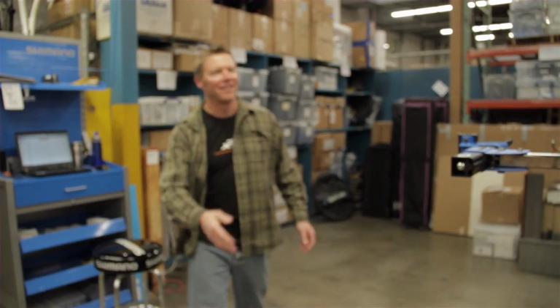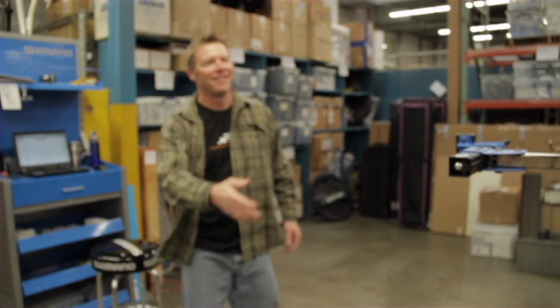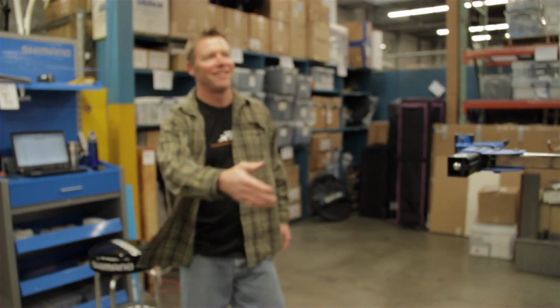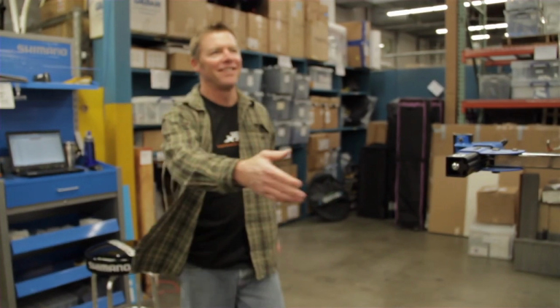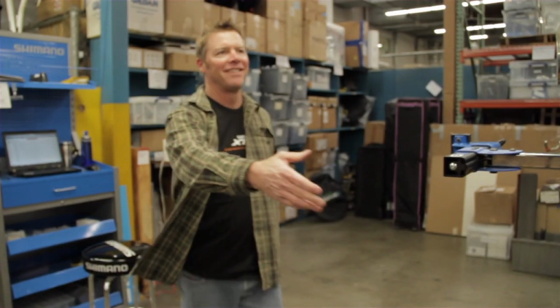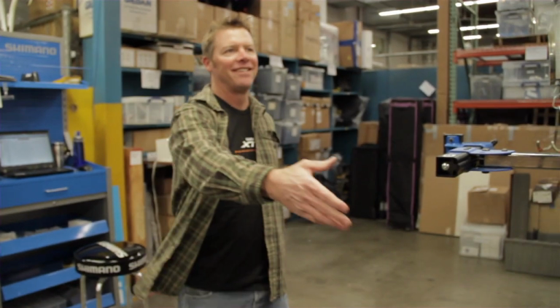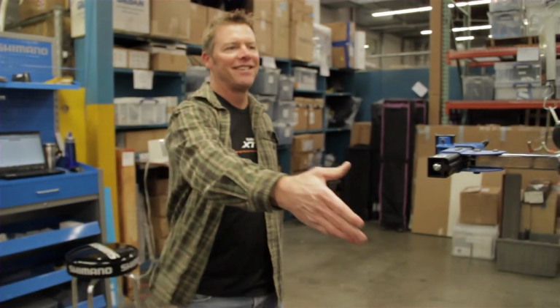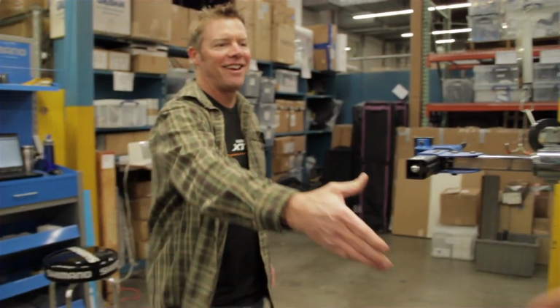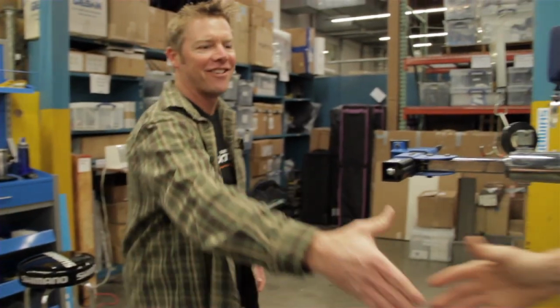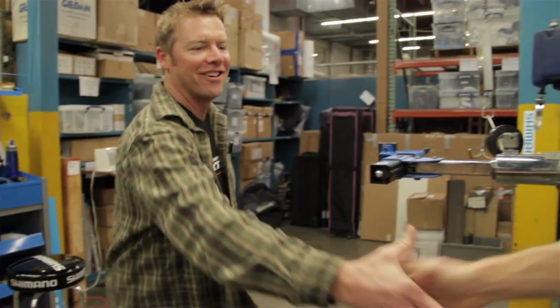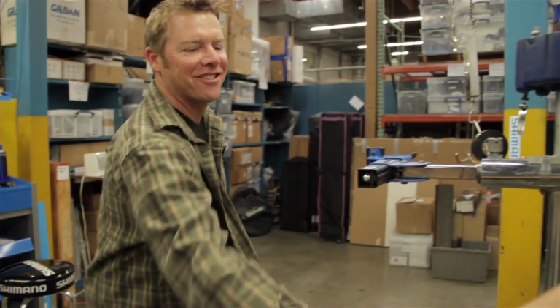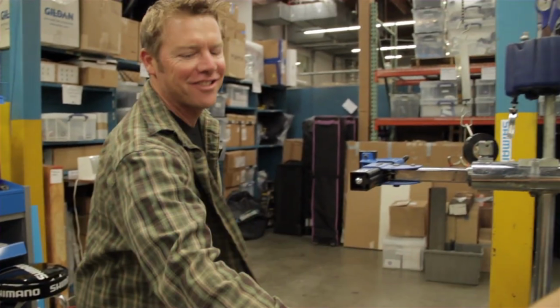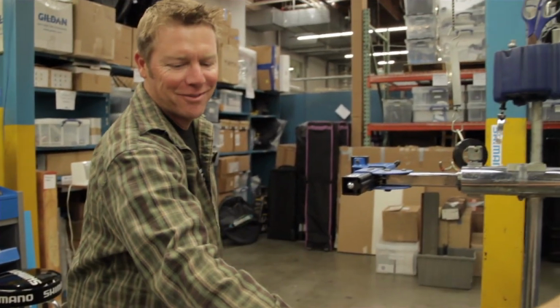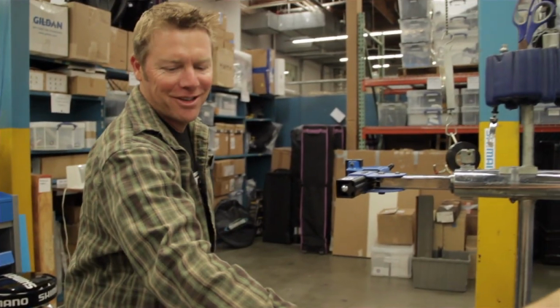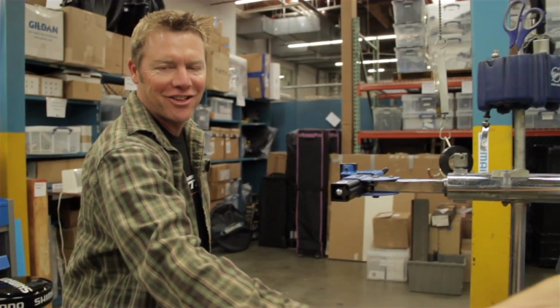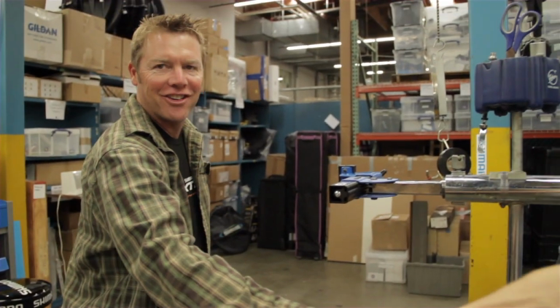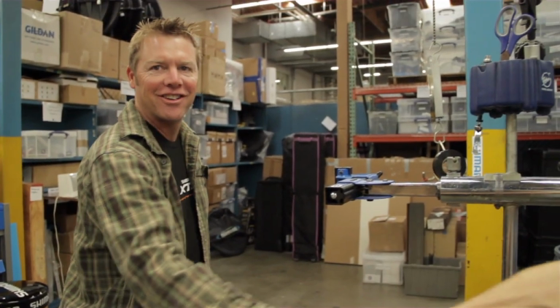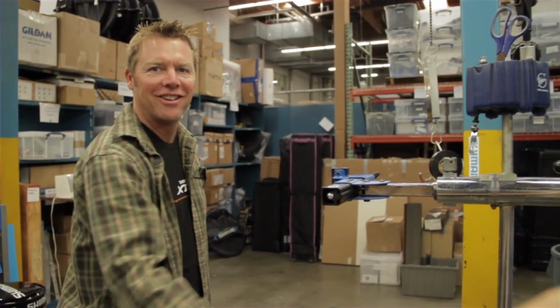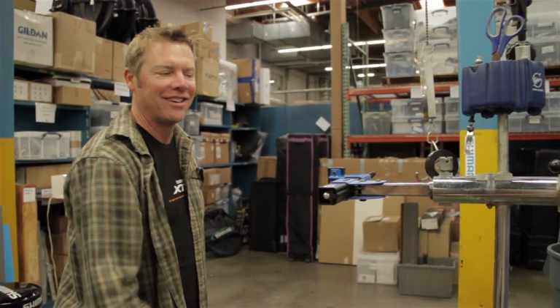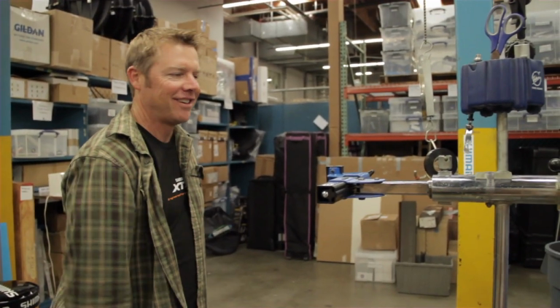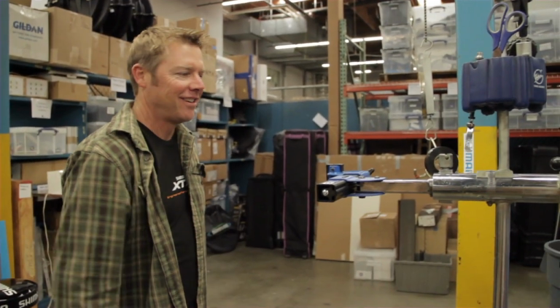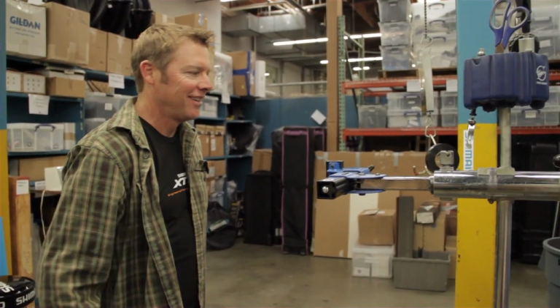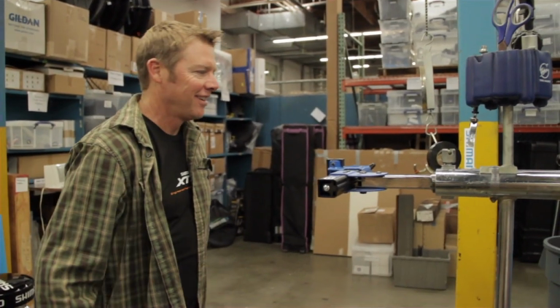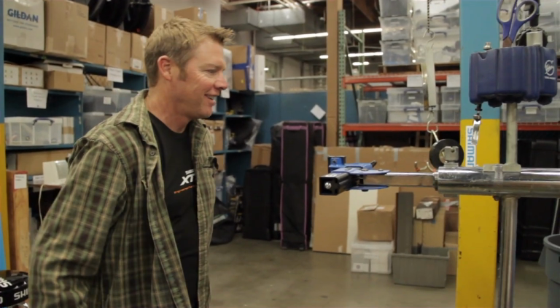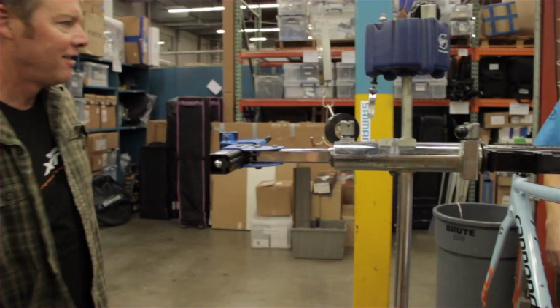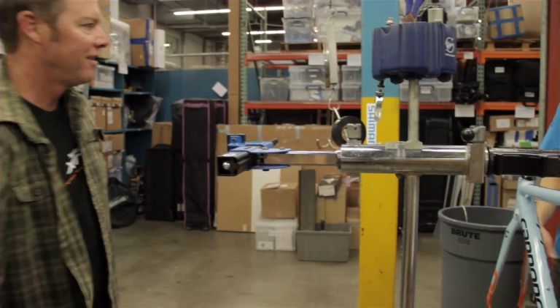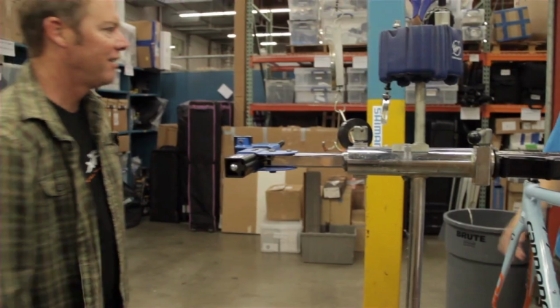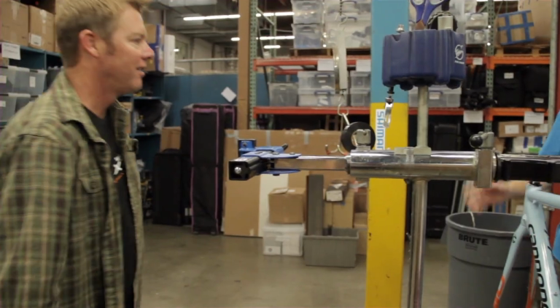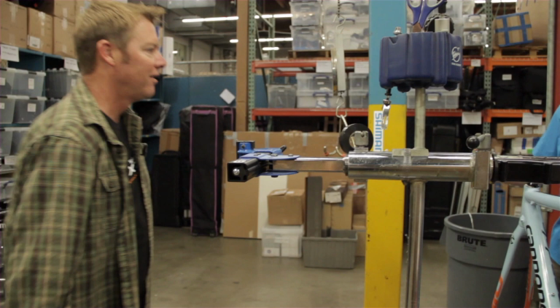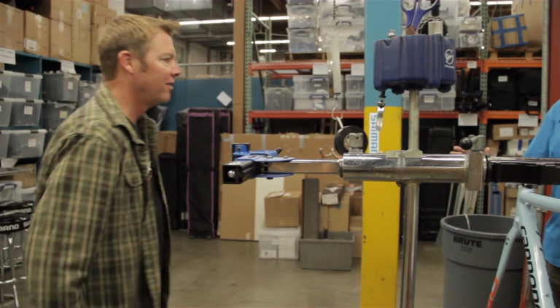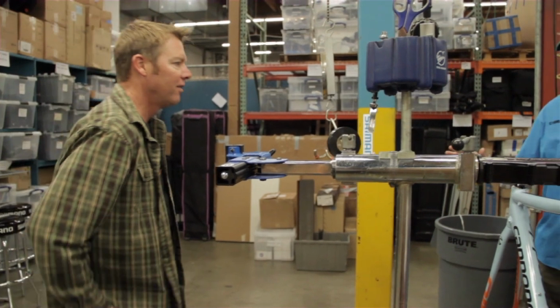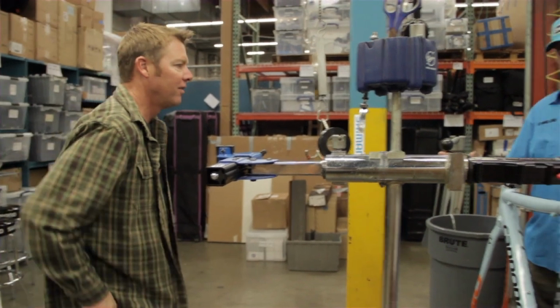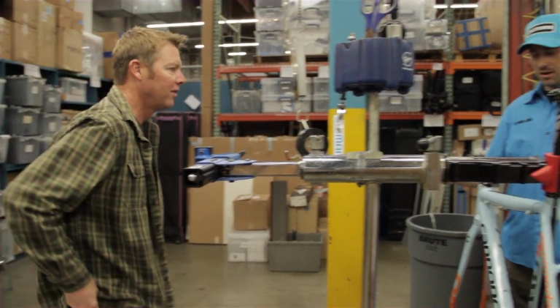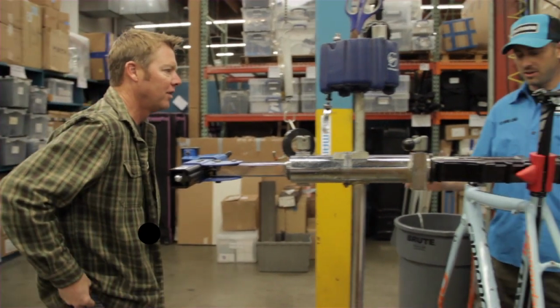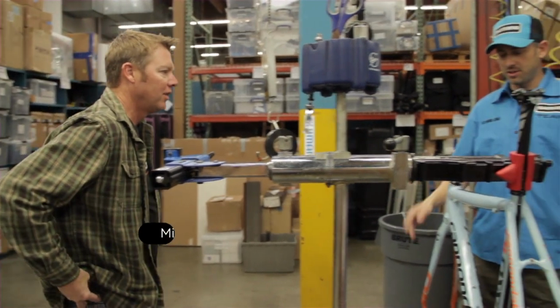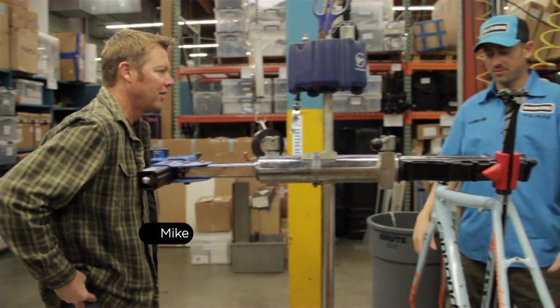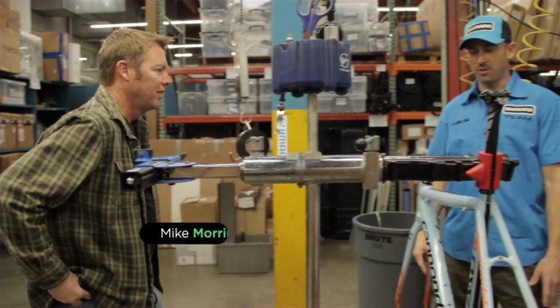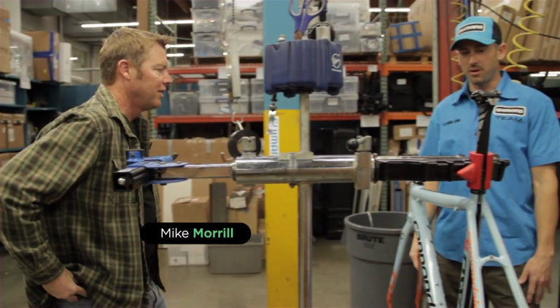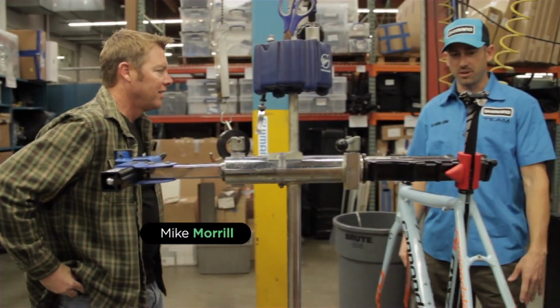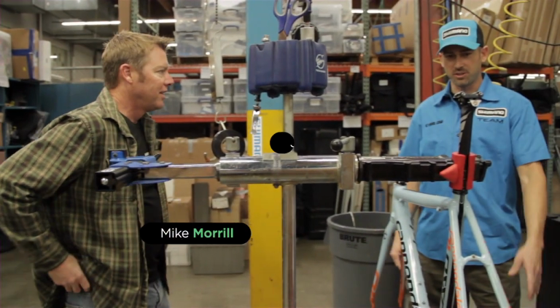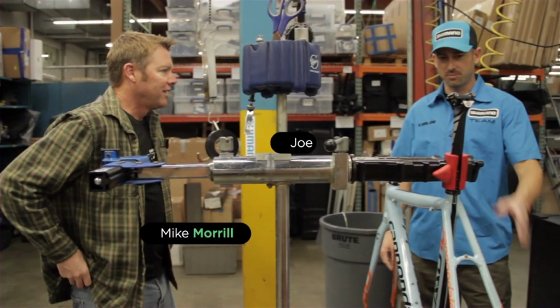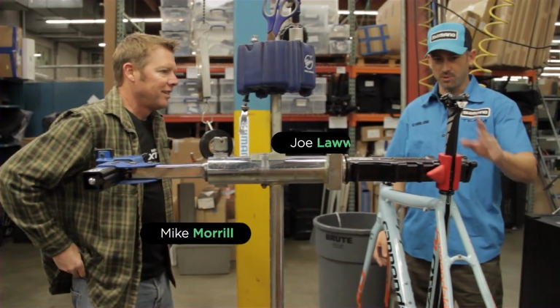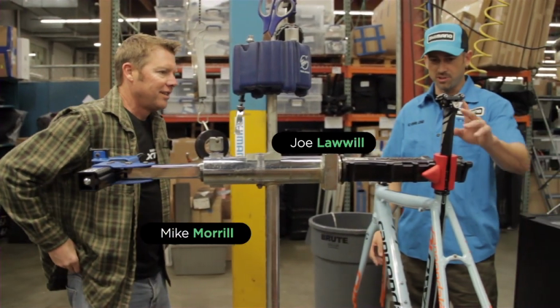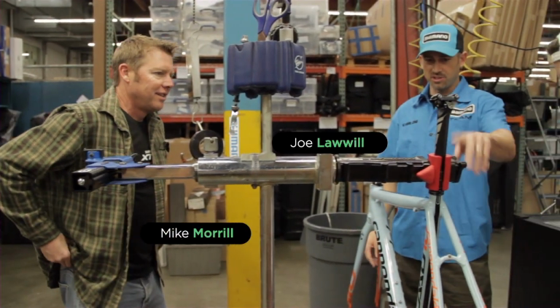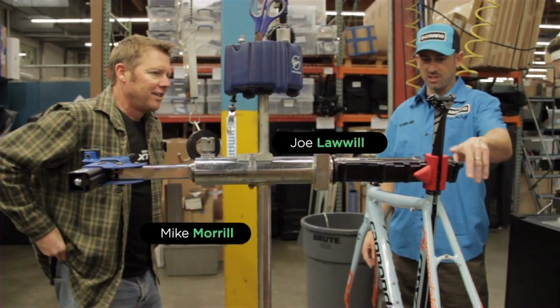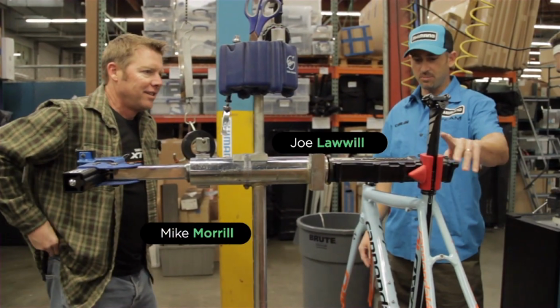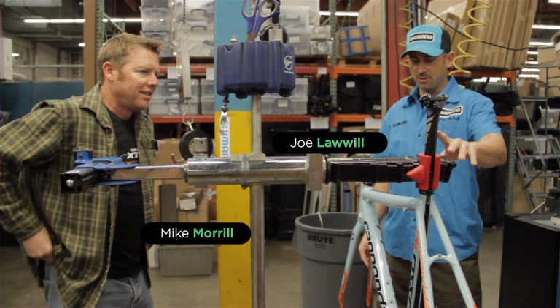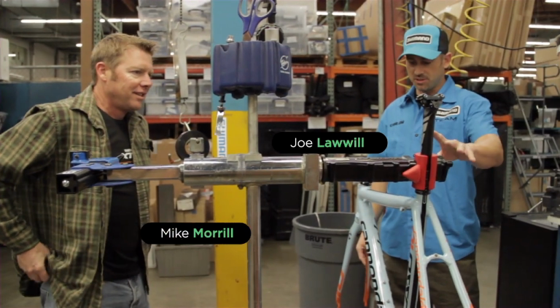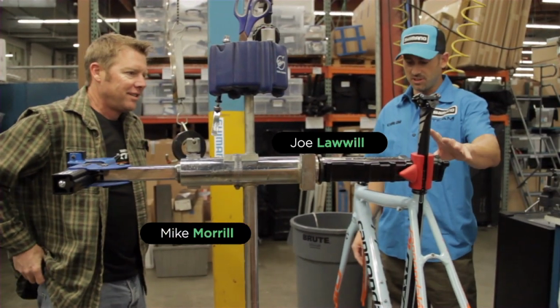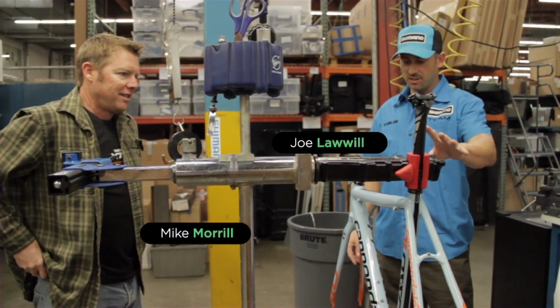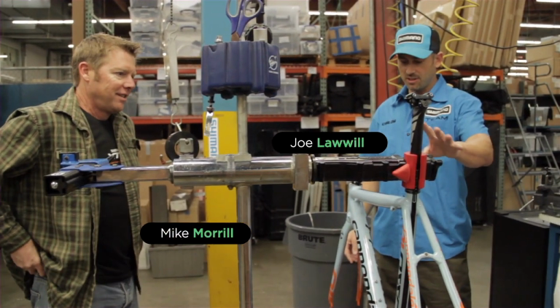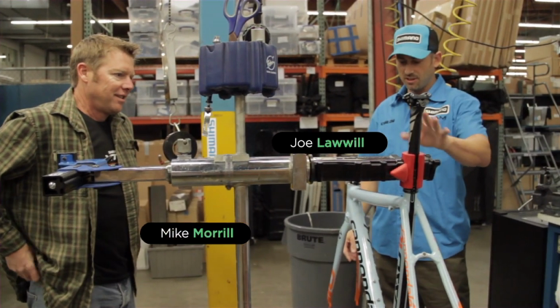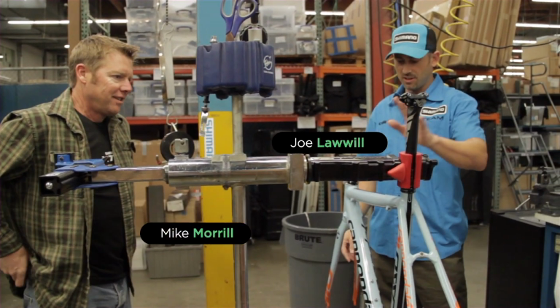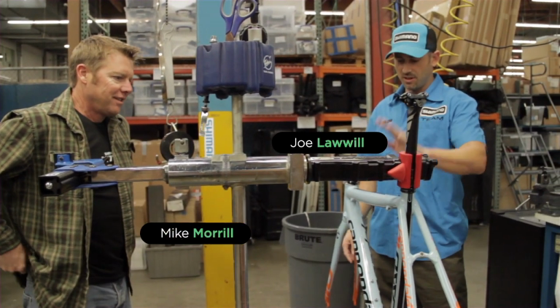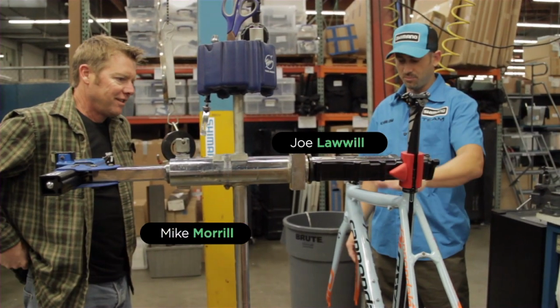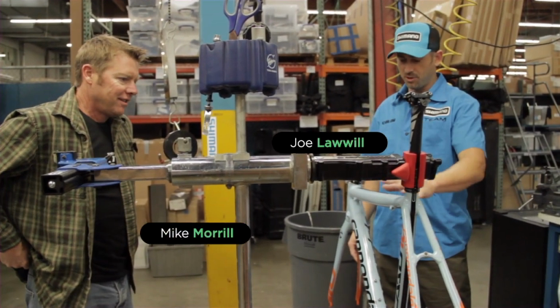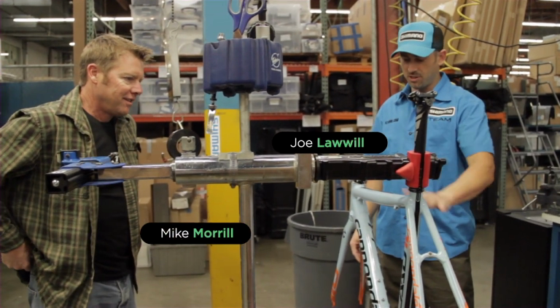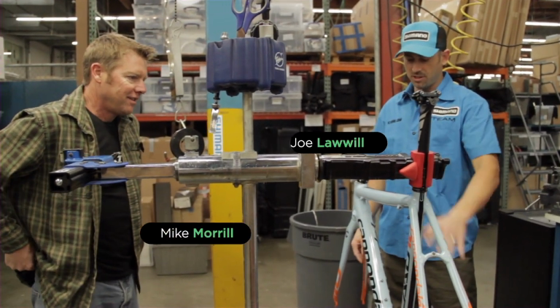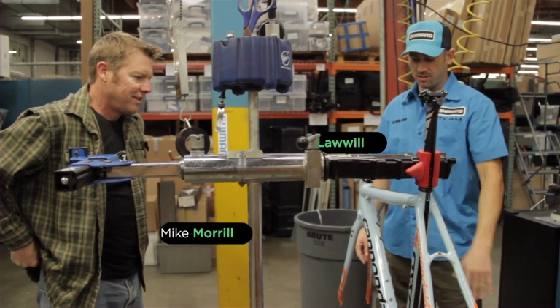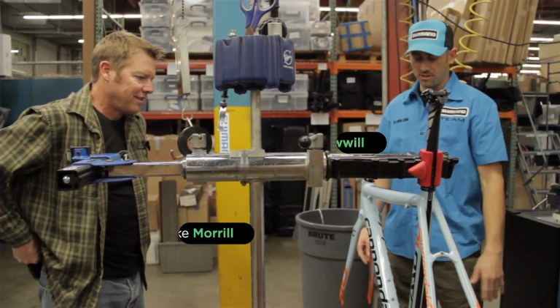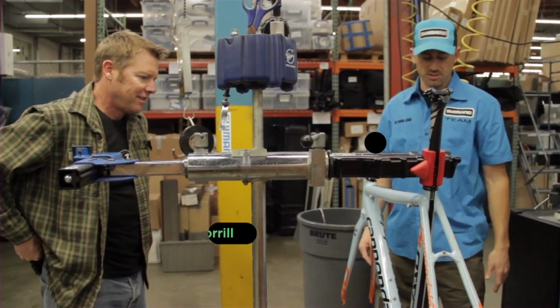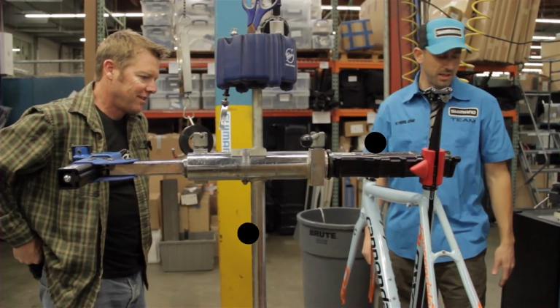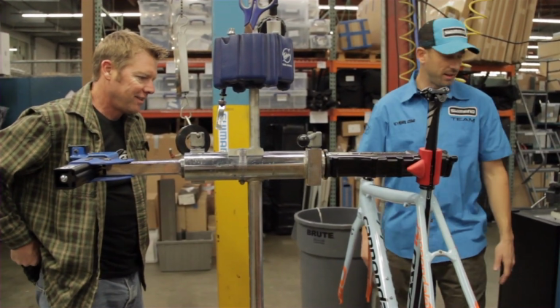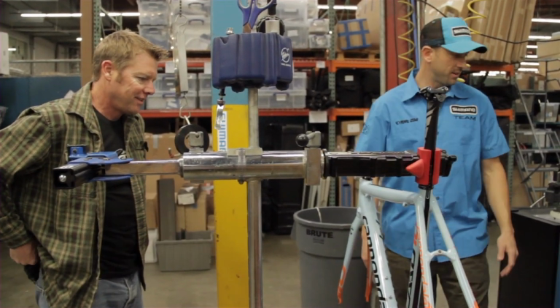I'm Chris. Hey Chris, good to meet you. Nice to meet you, Mike. So we've only gone as far as putting the seat post in it and putting it in the stand.